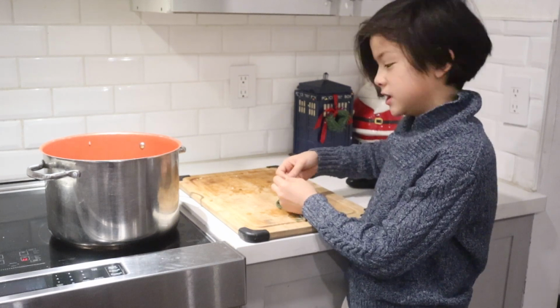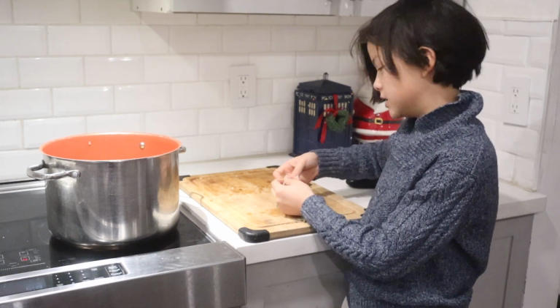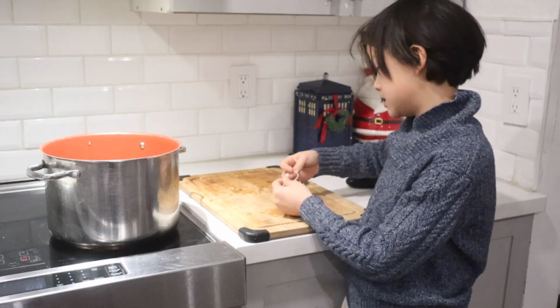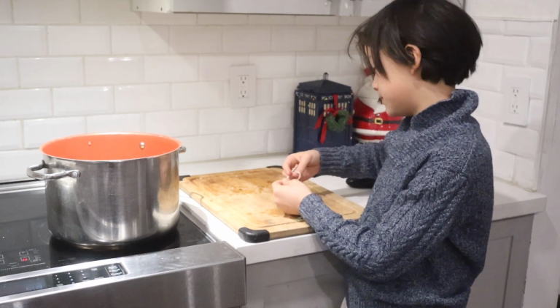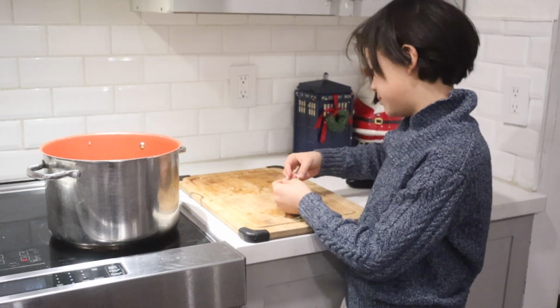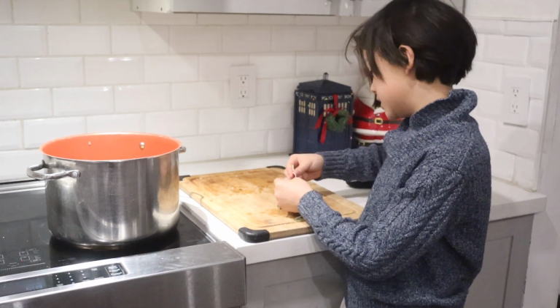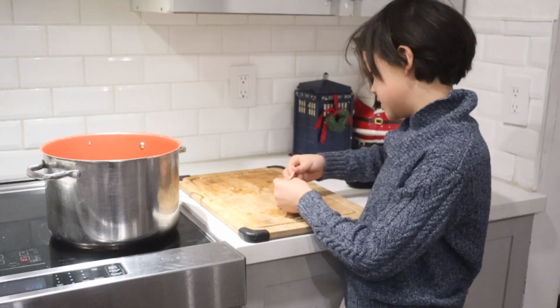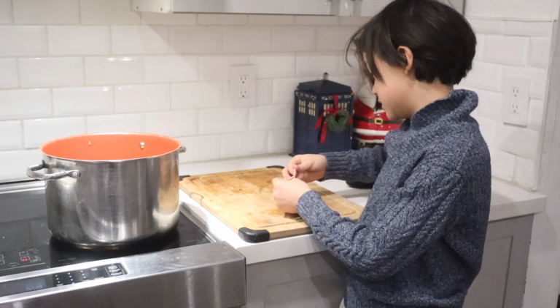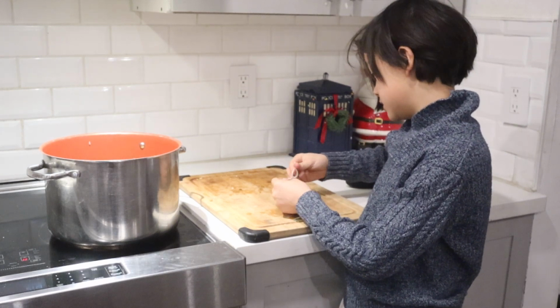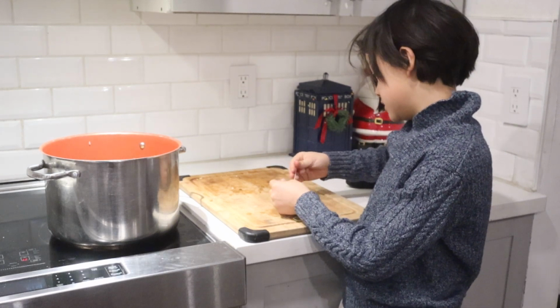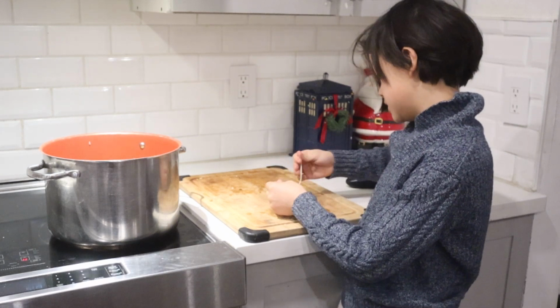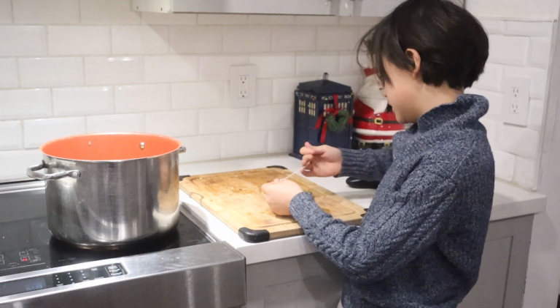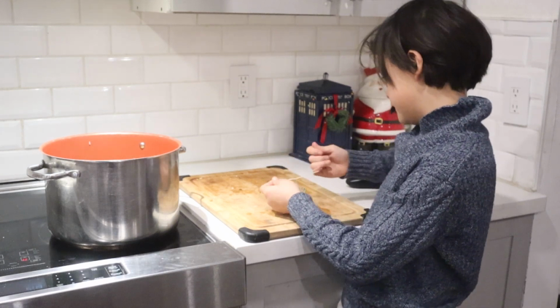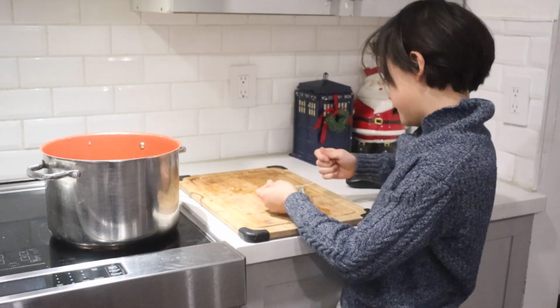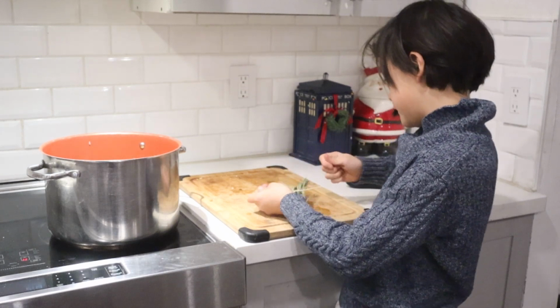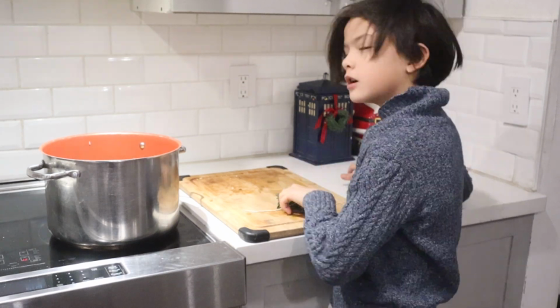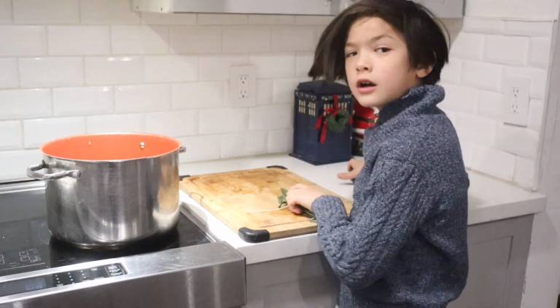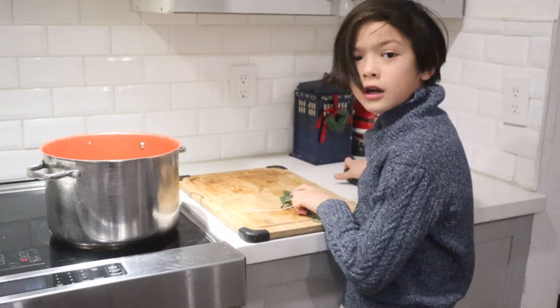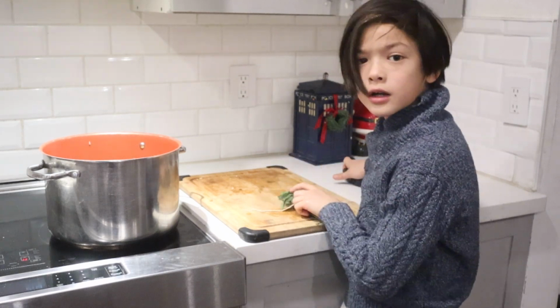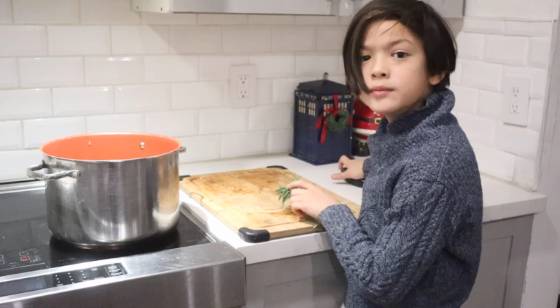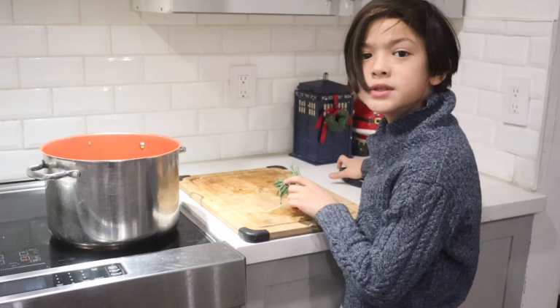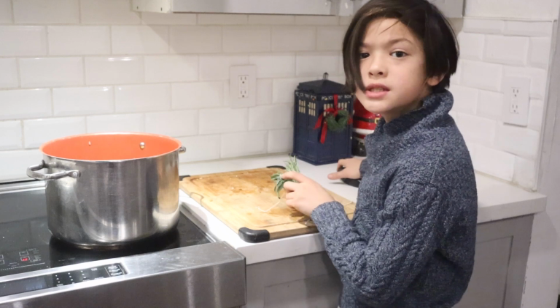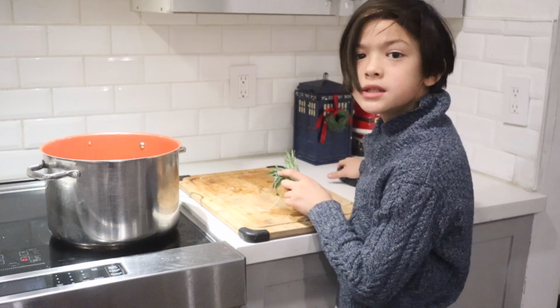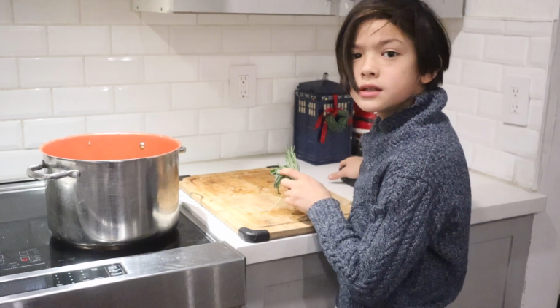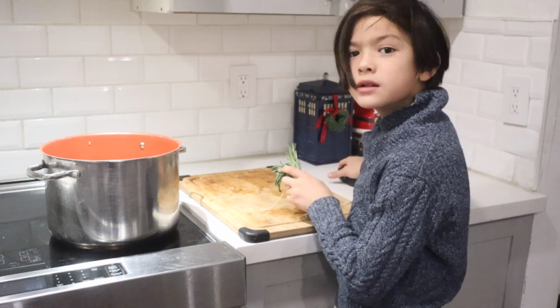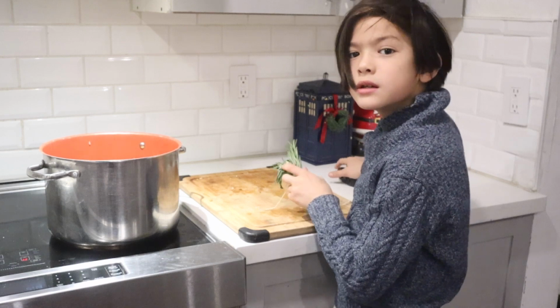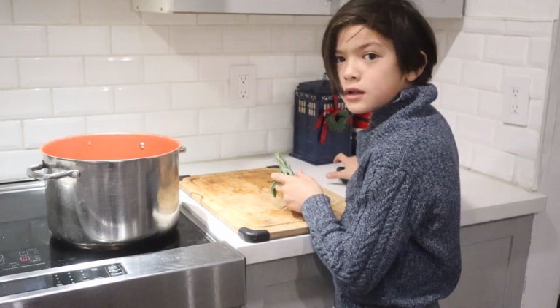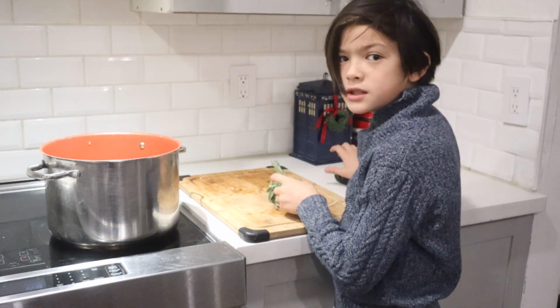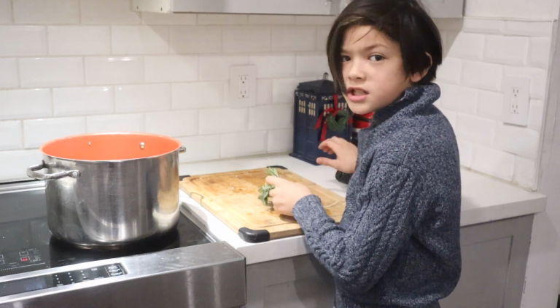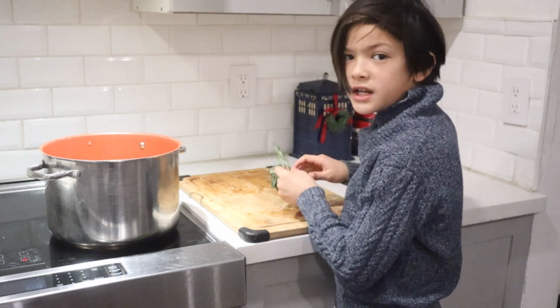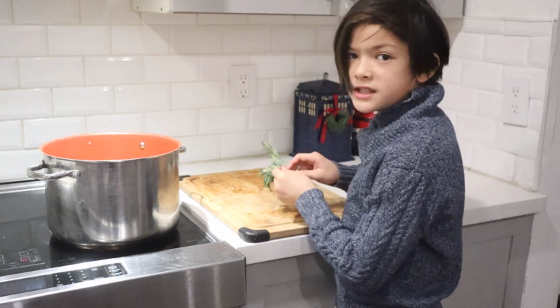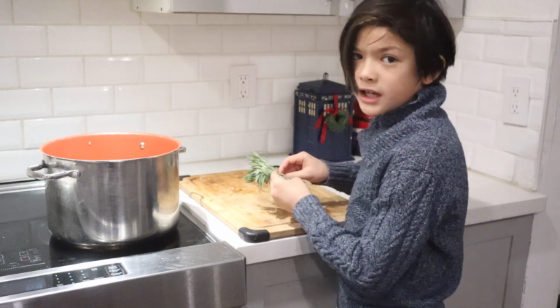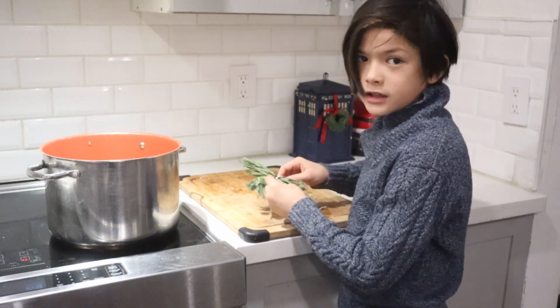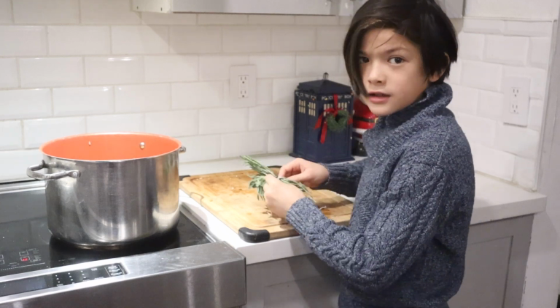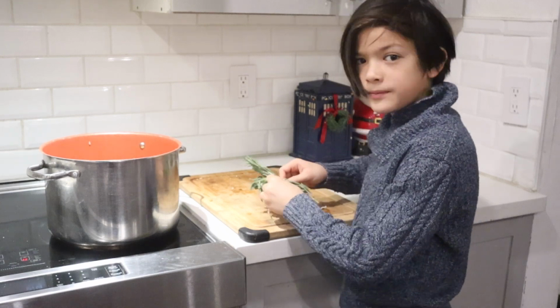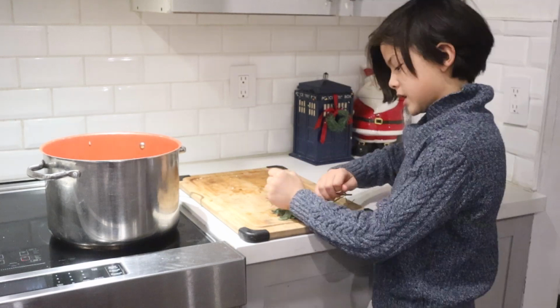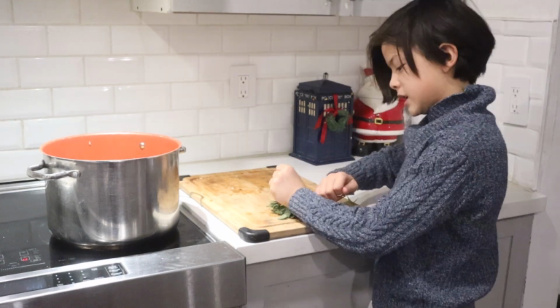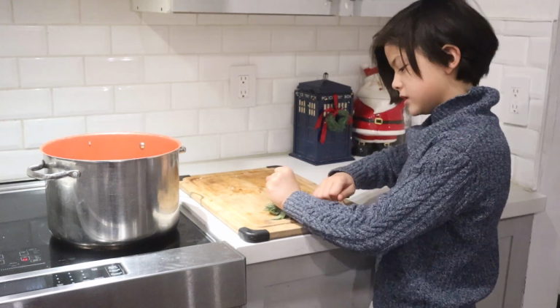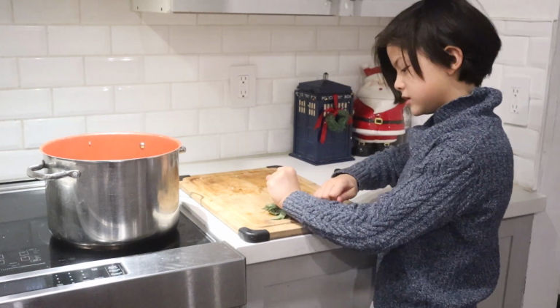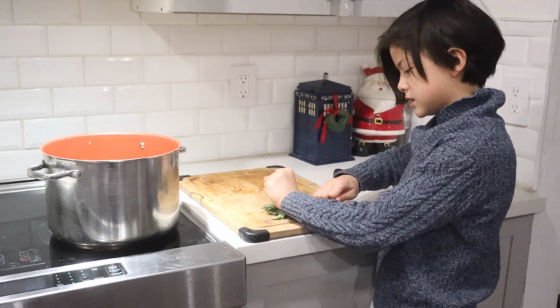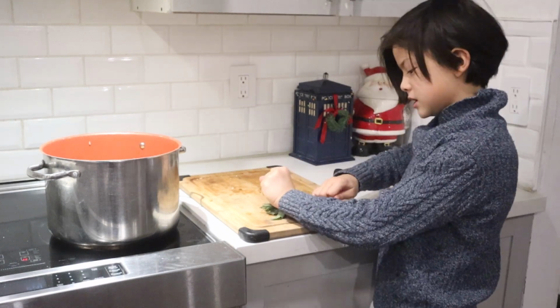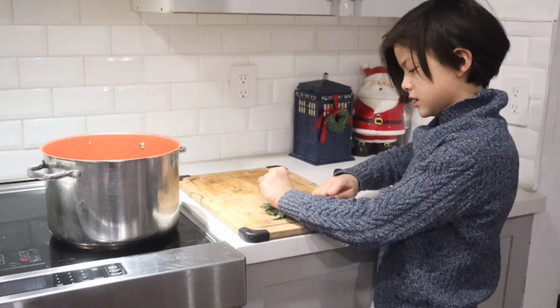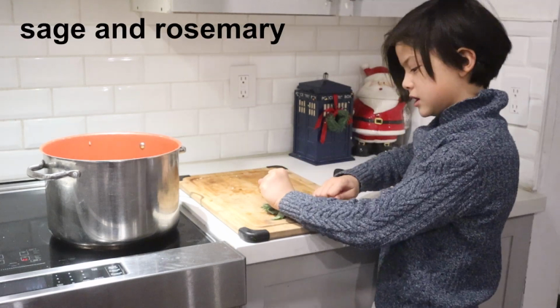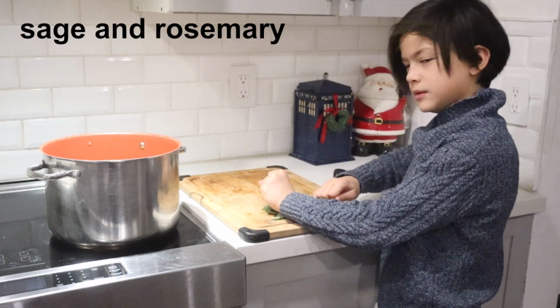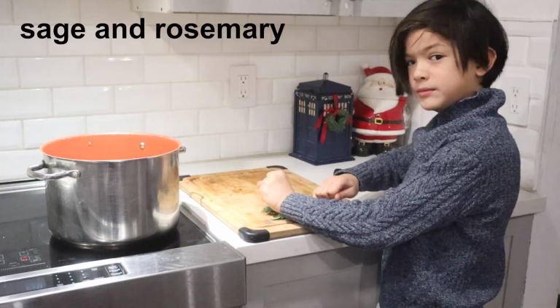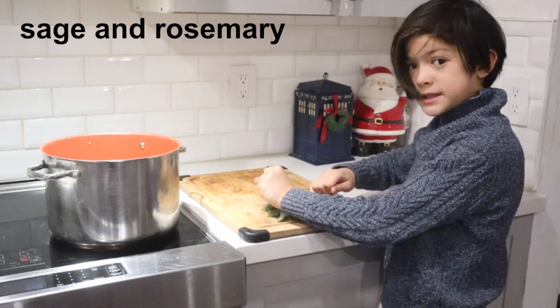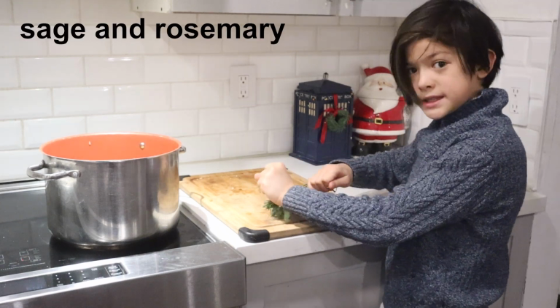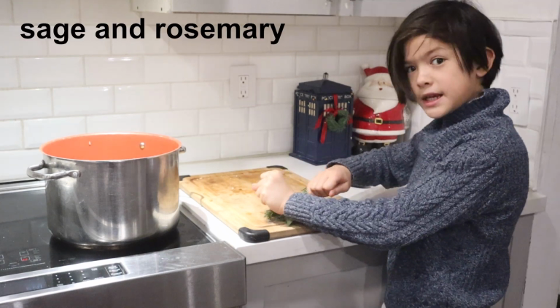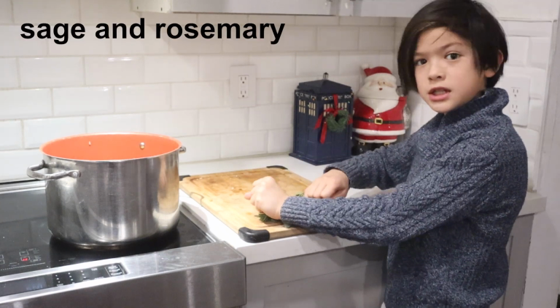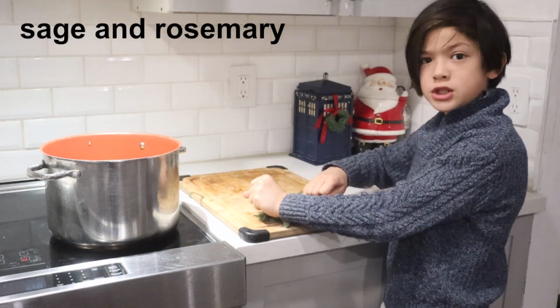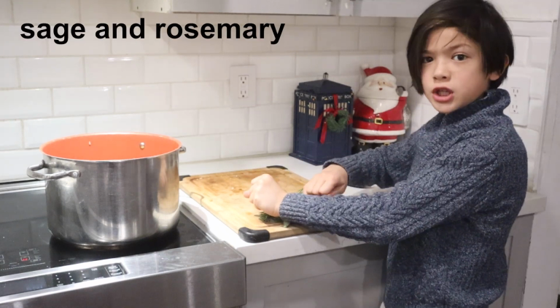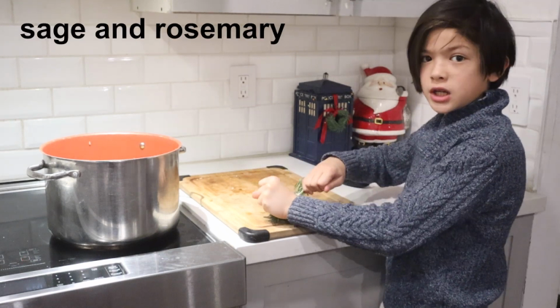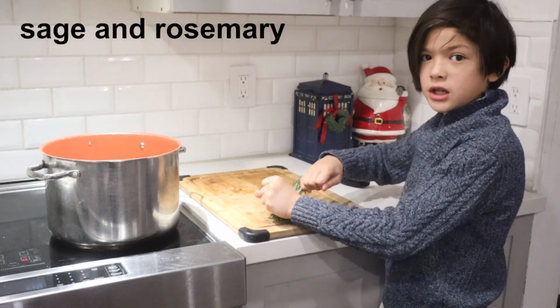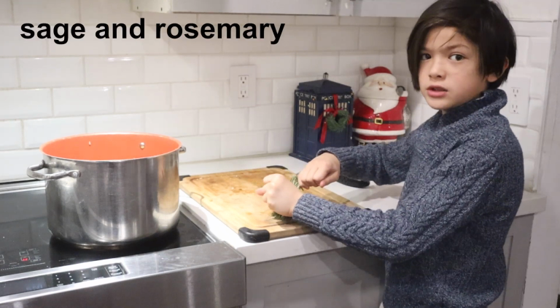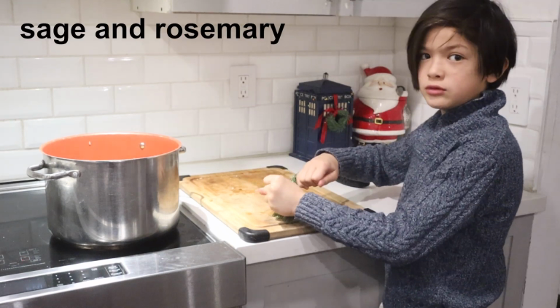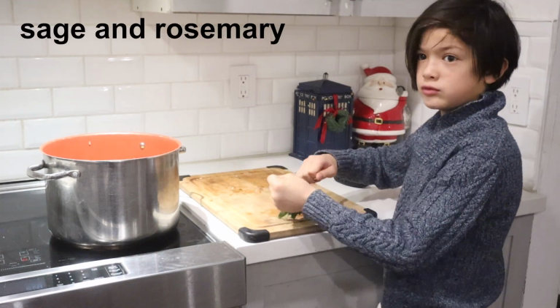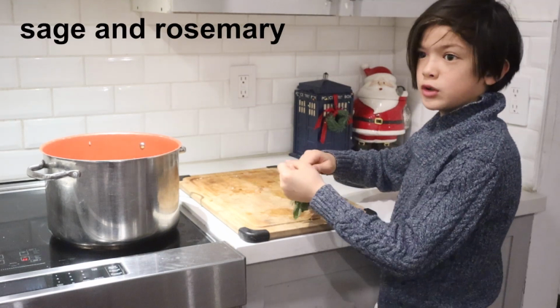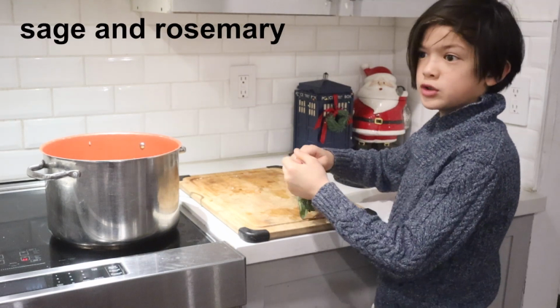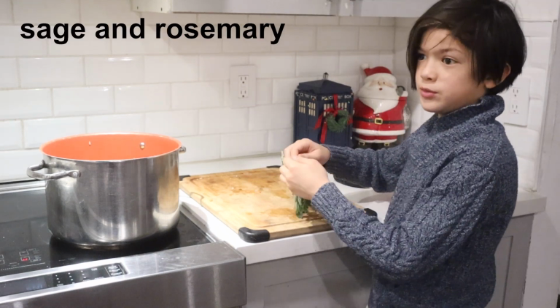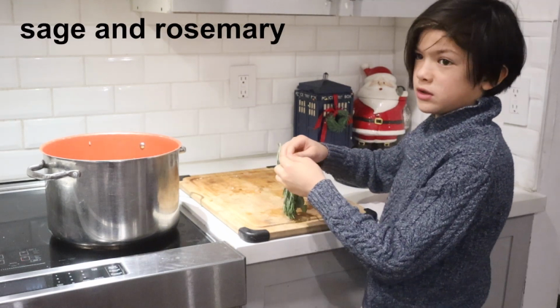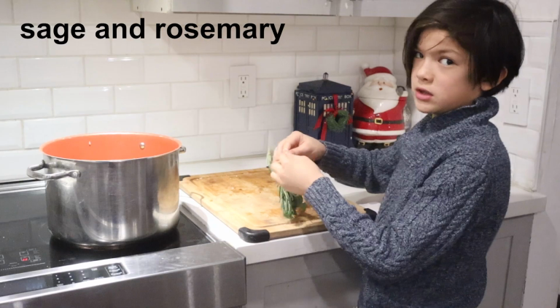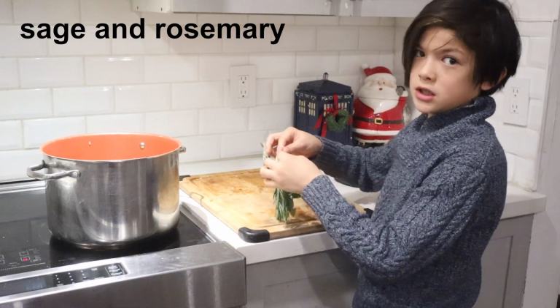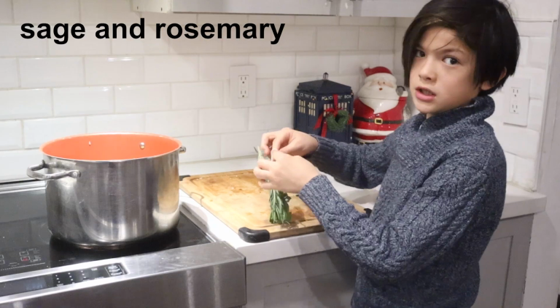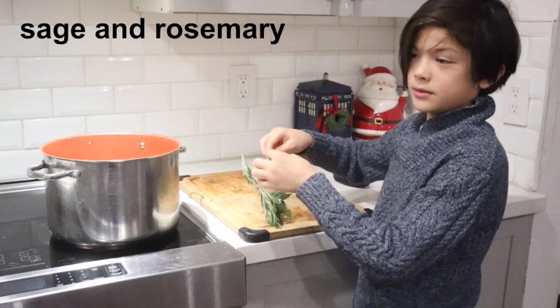Chop and add three carrots and cook for another three minutes, along with a bouquet garni — it's a French term that just means a bundle of herbs tied together. I used sage and rosemary here.